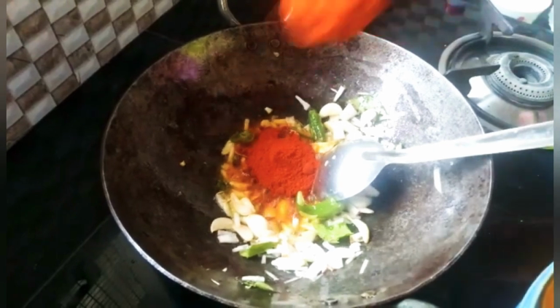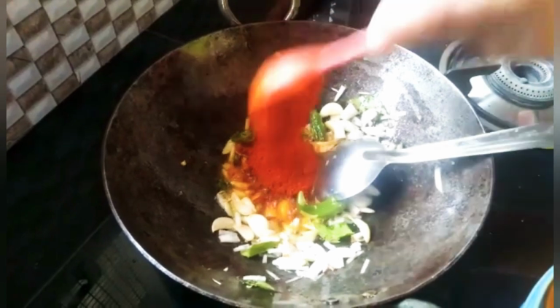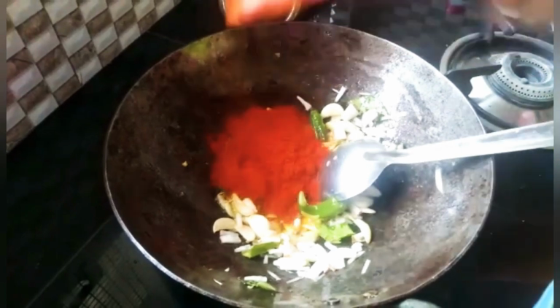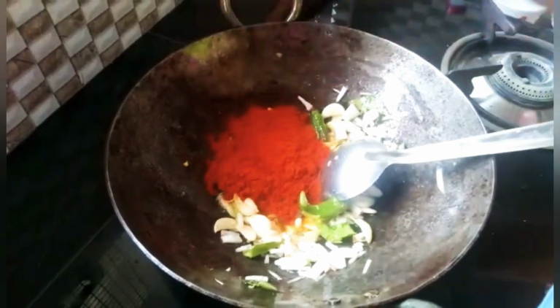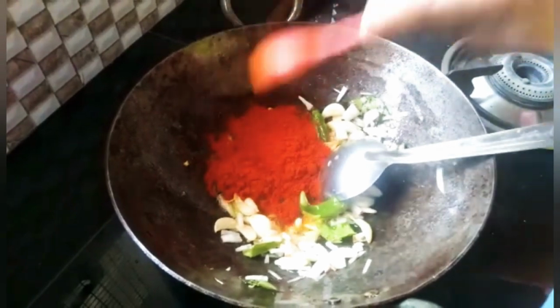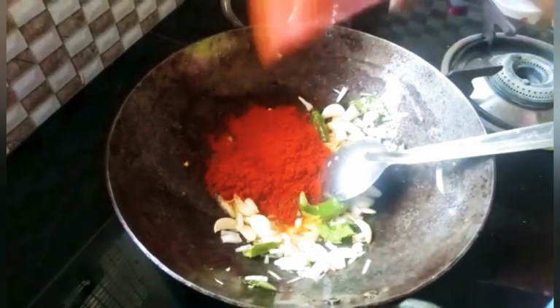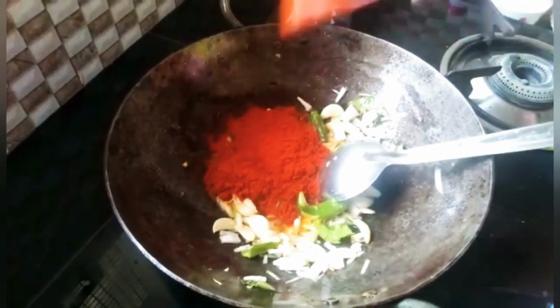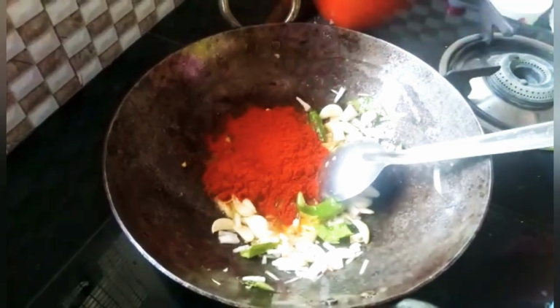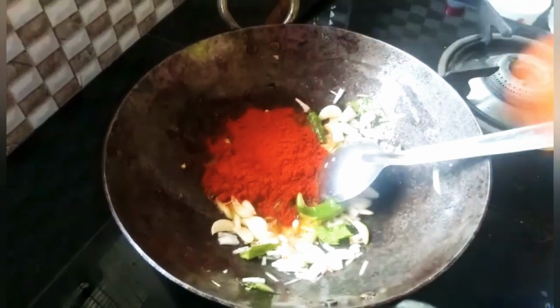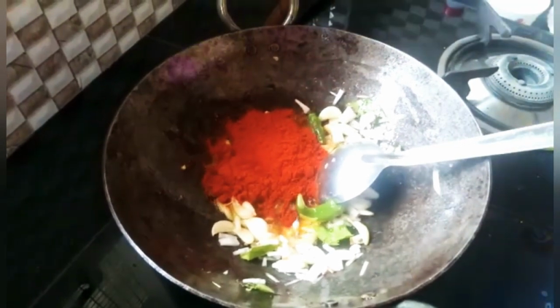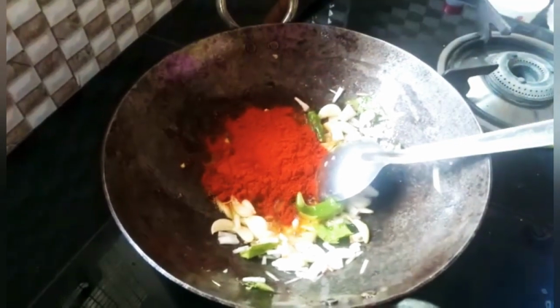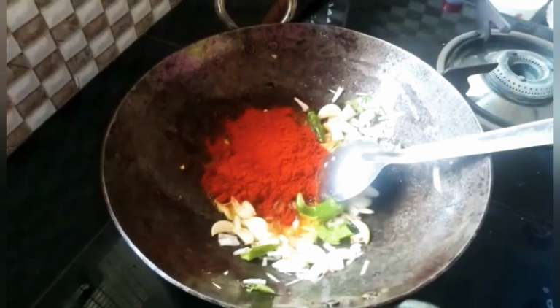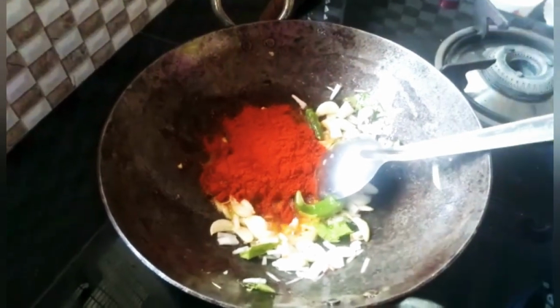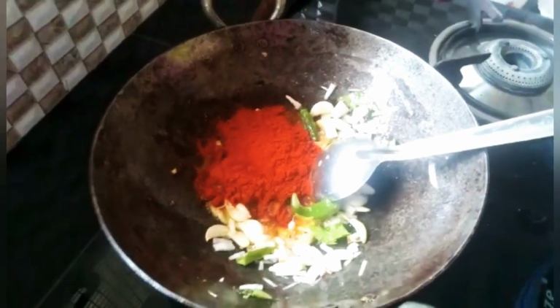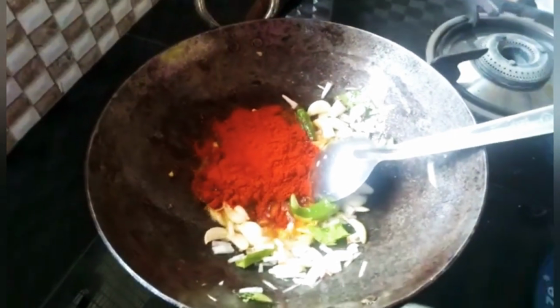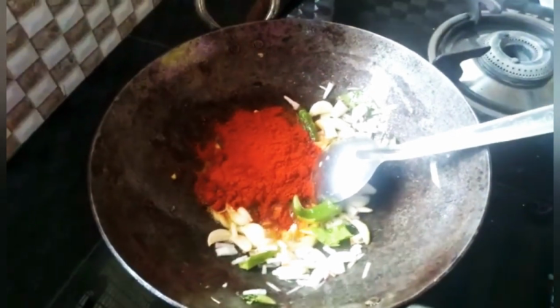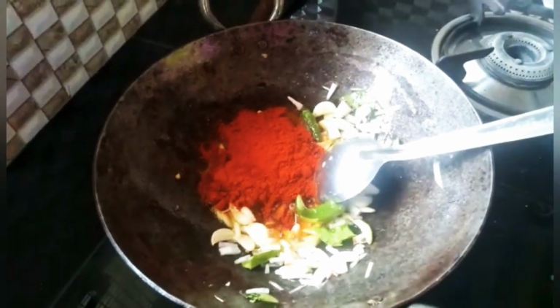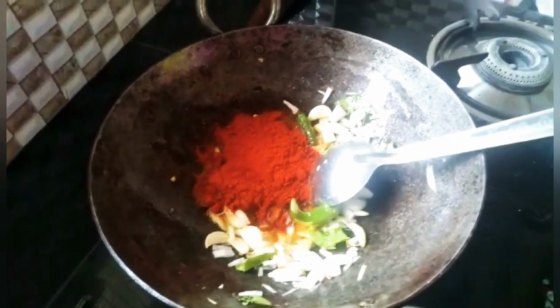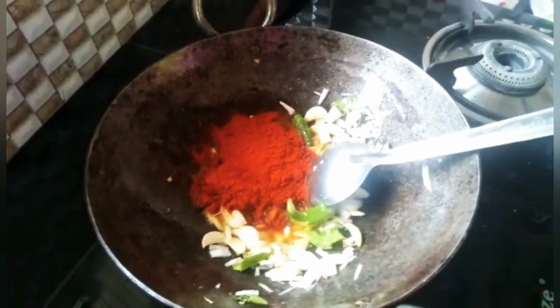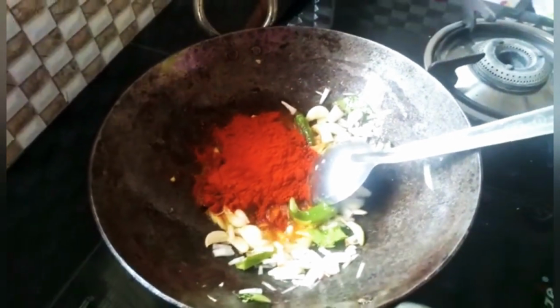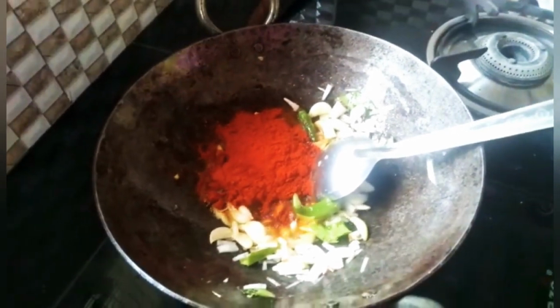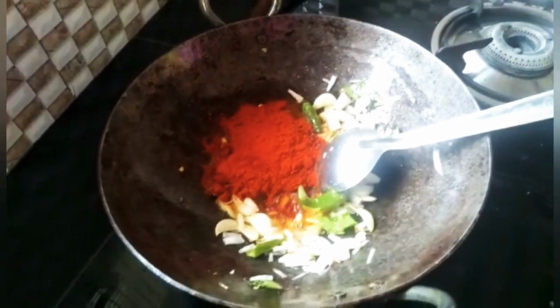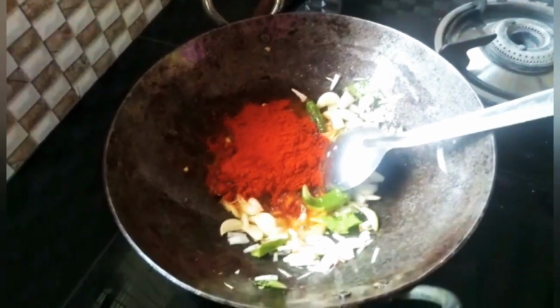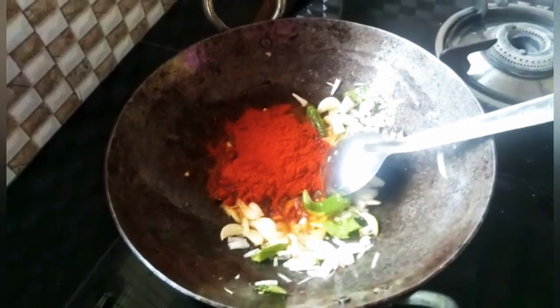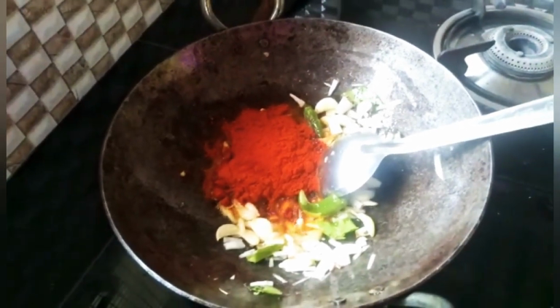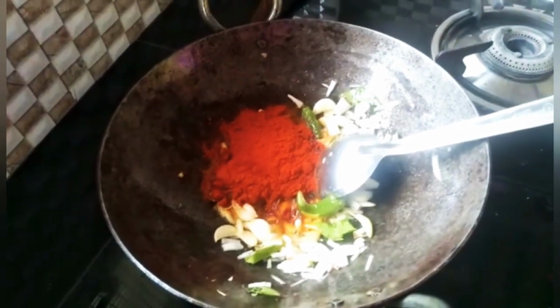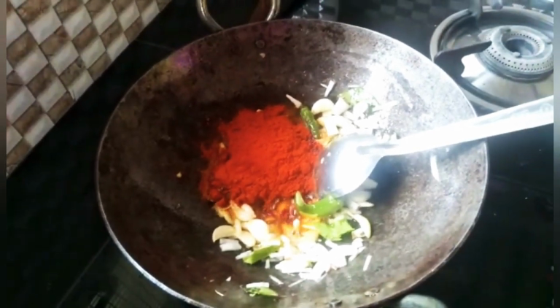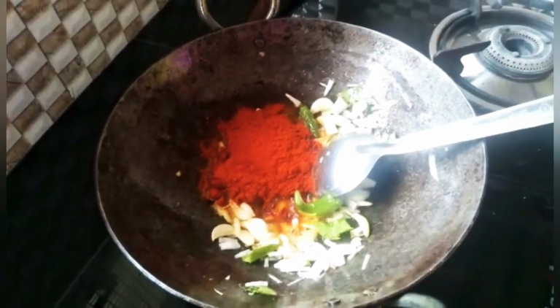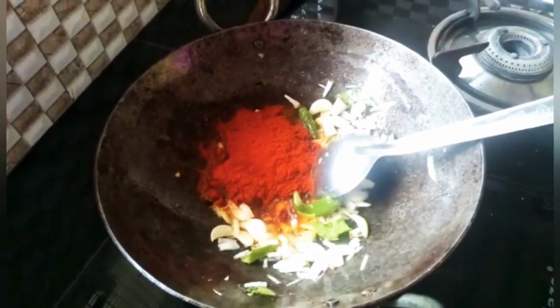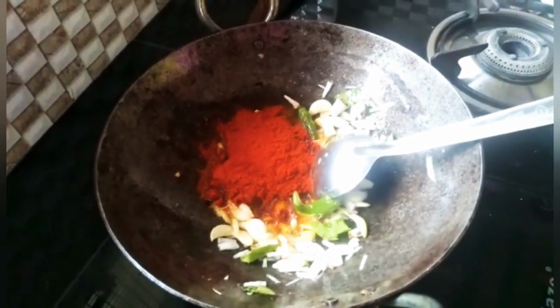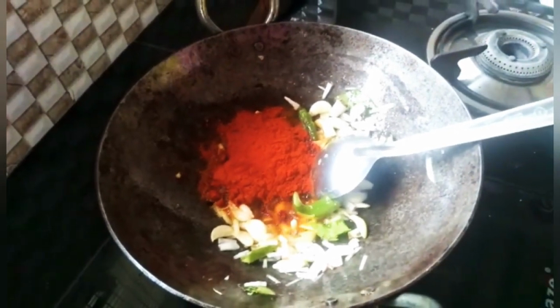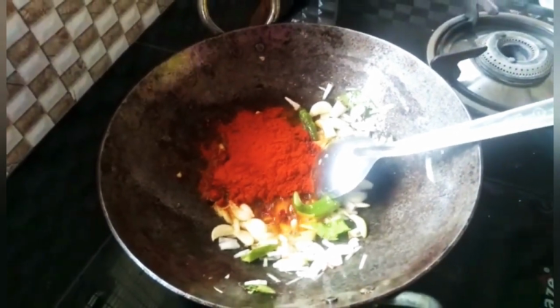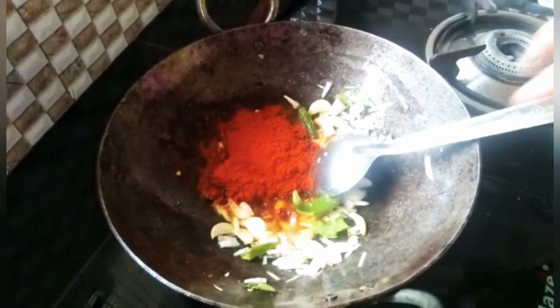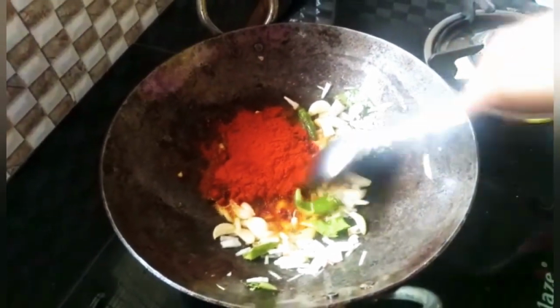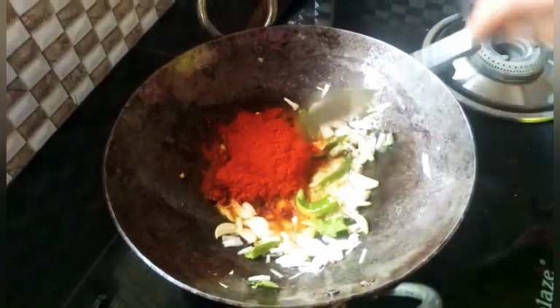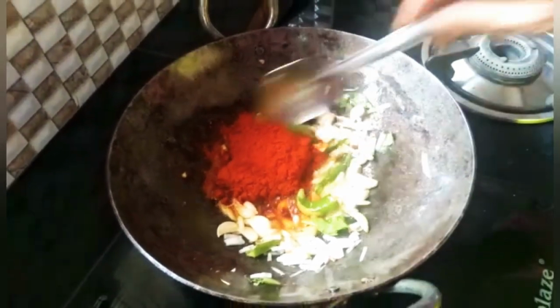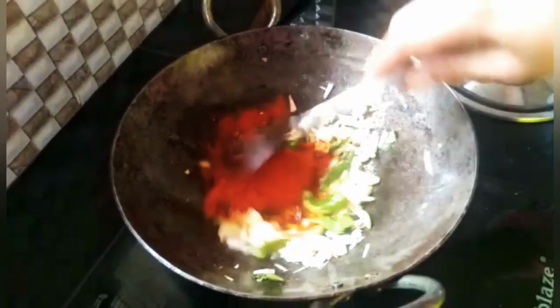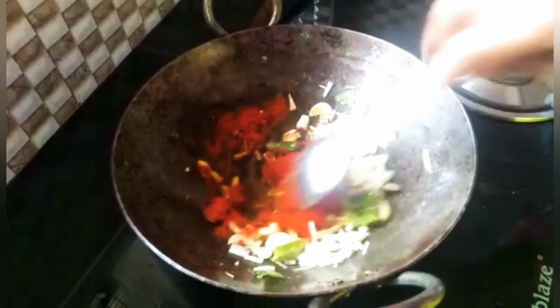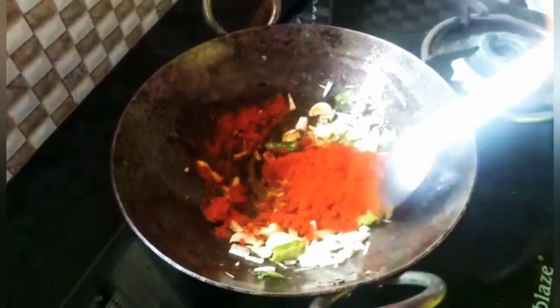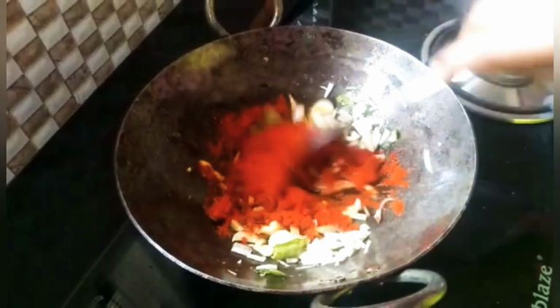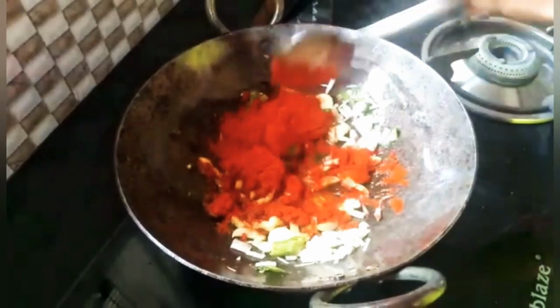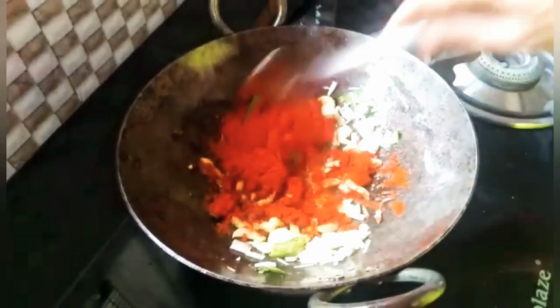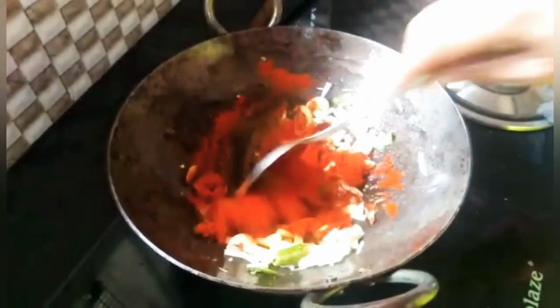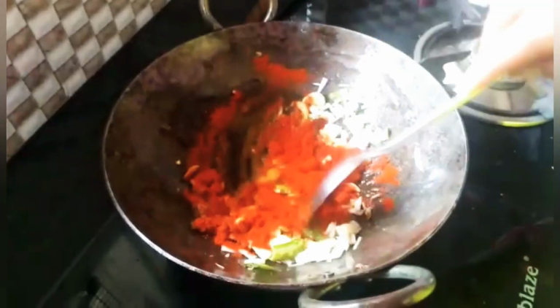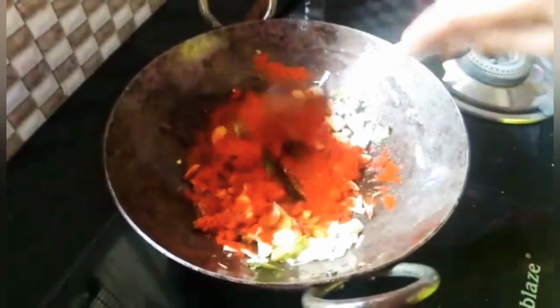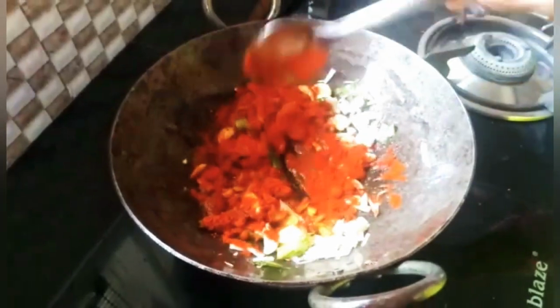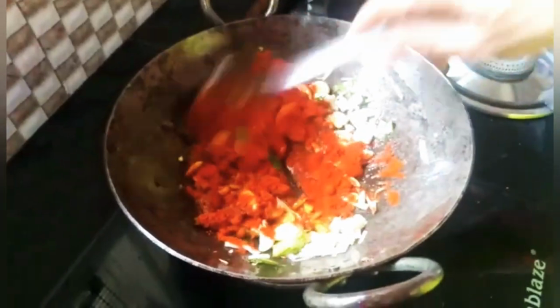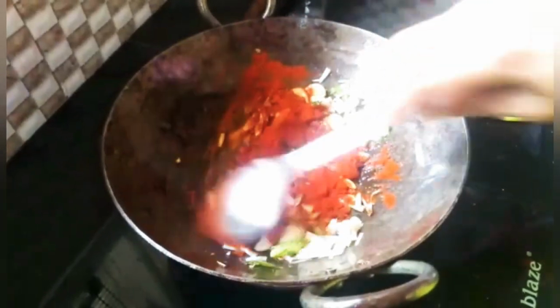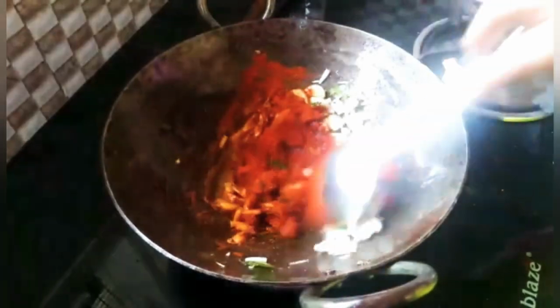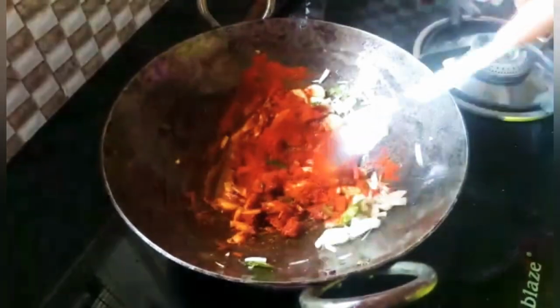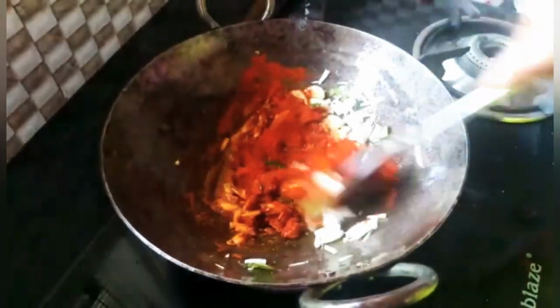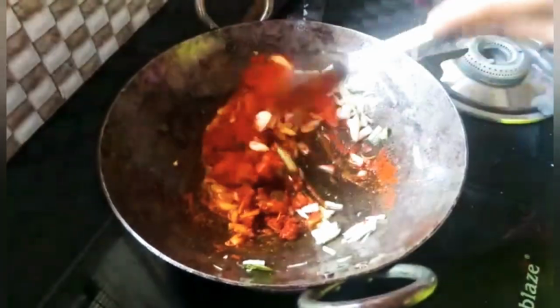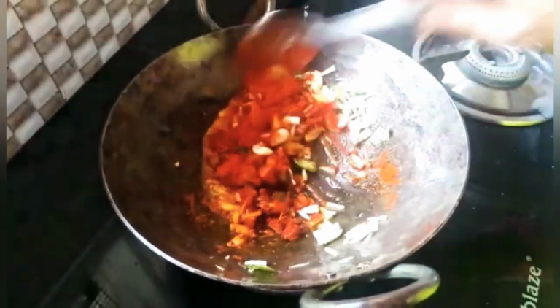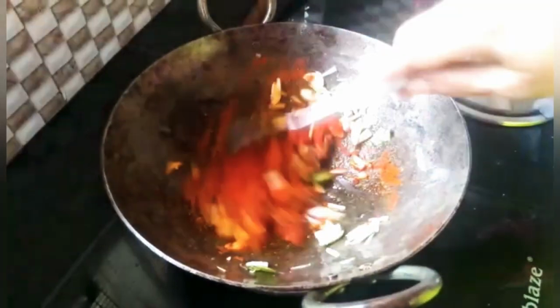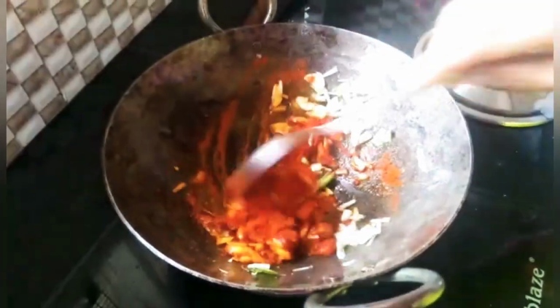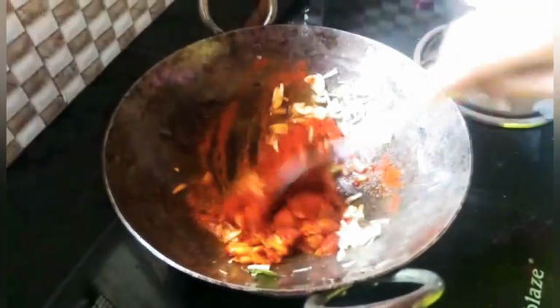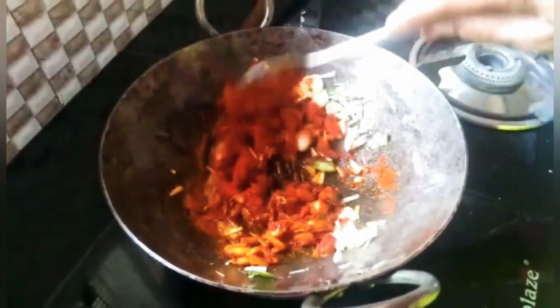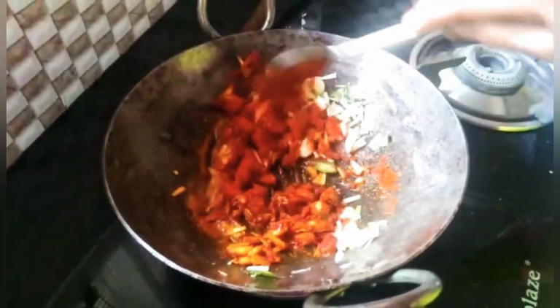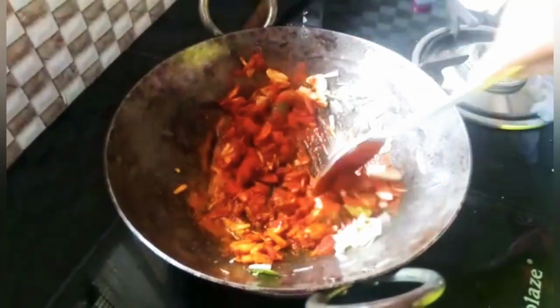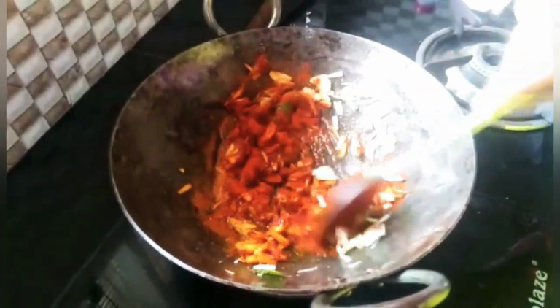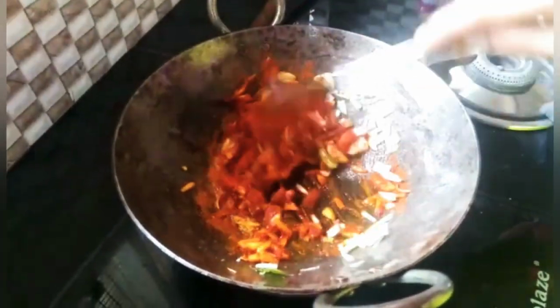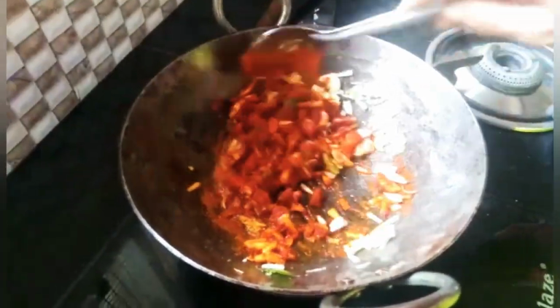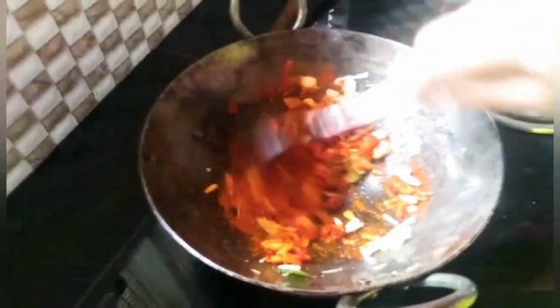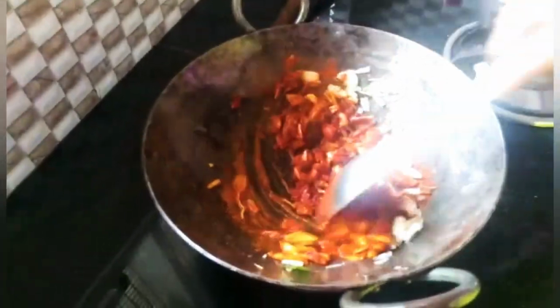Now we are going to mix it well — mix the whole tablespoon. We are going to mix it with a simple bowl.